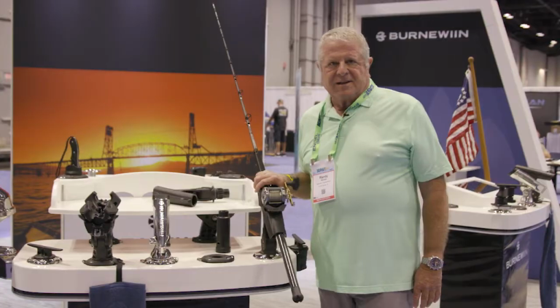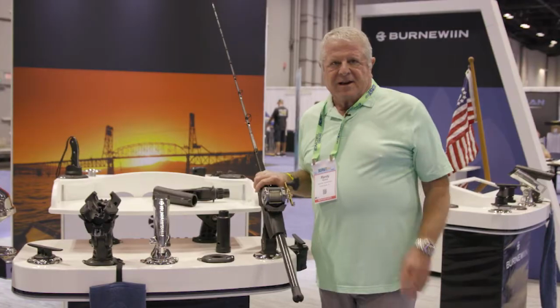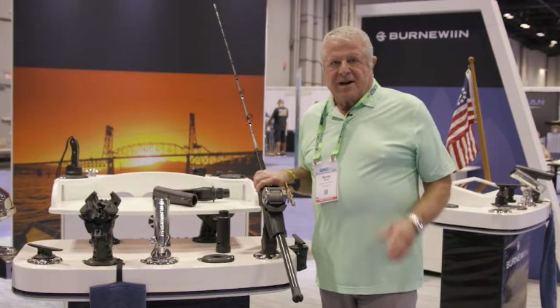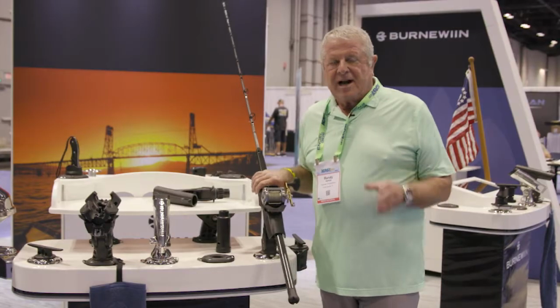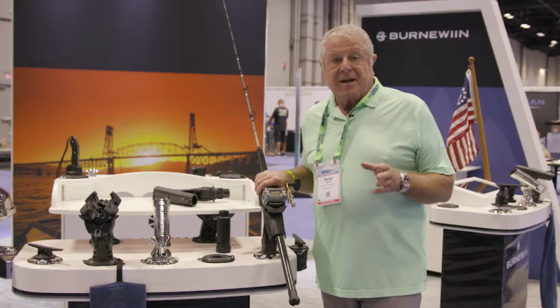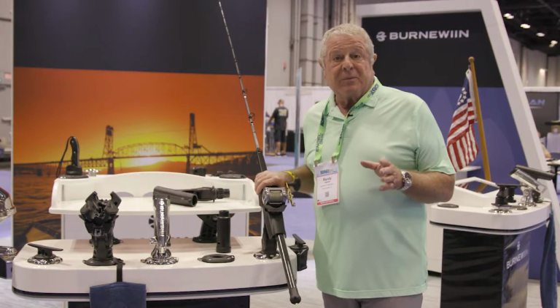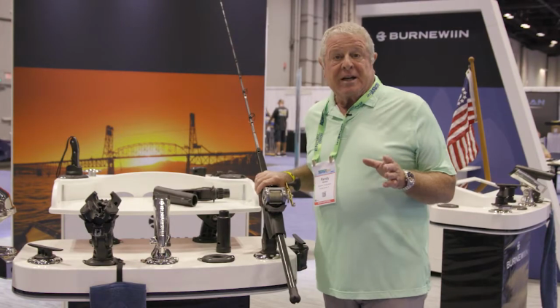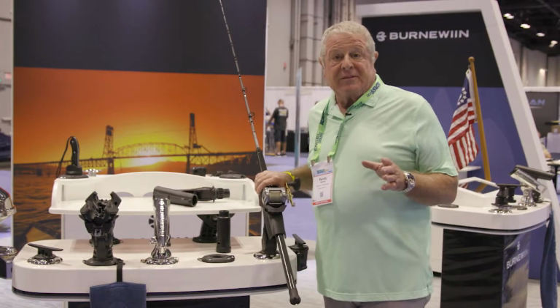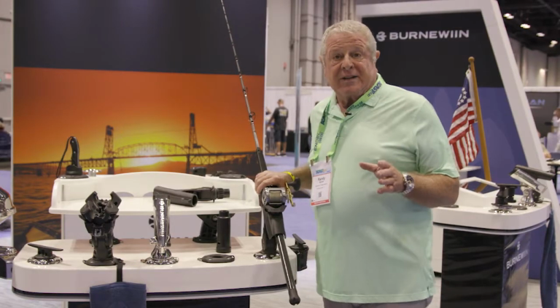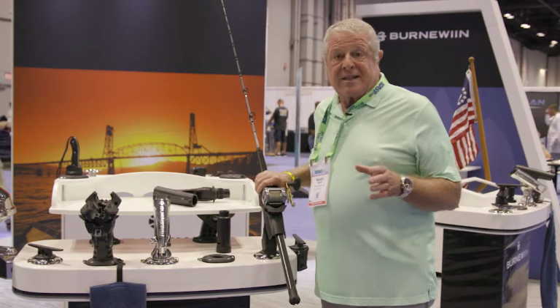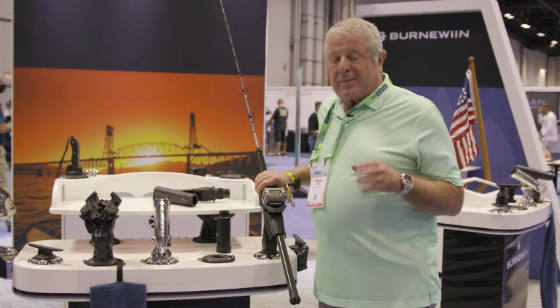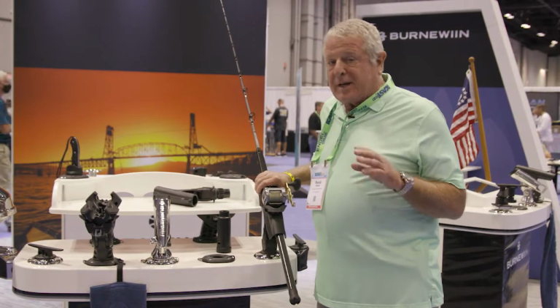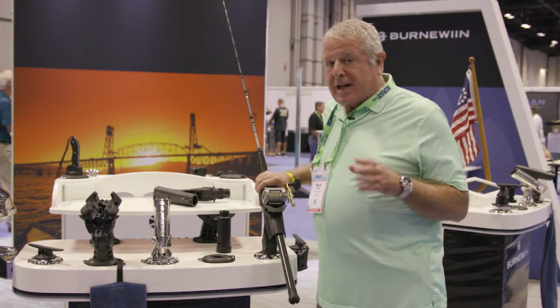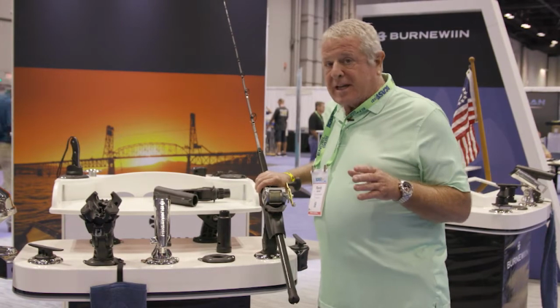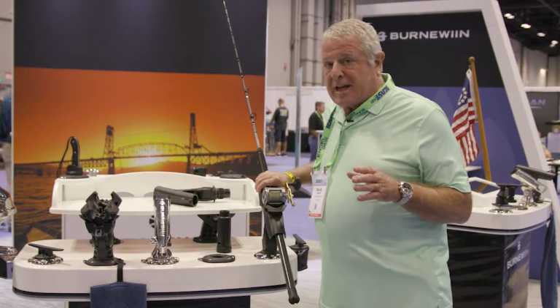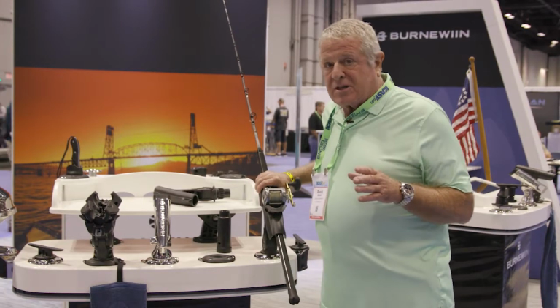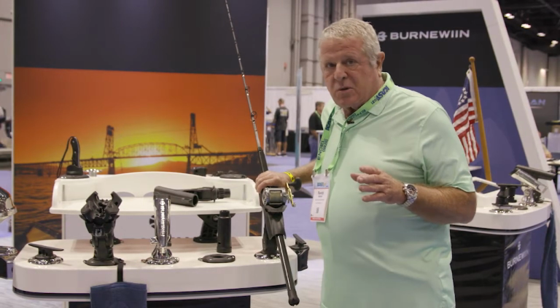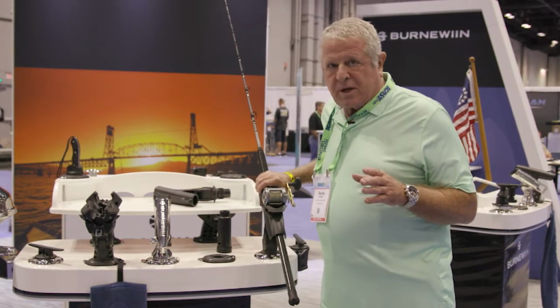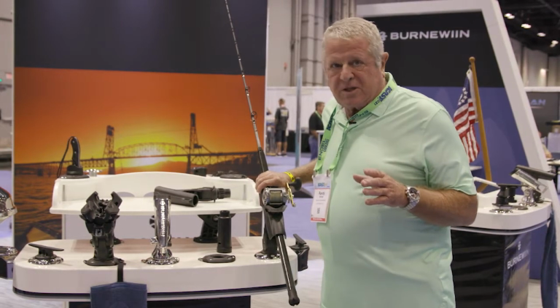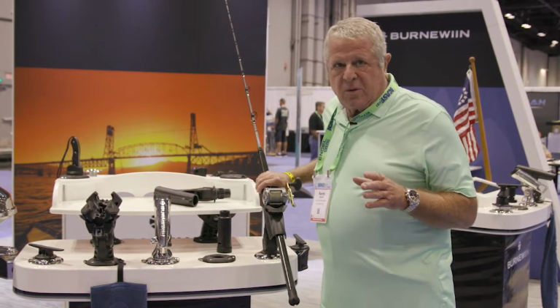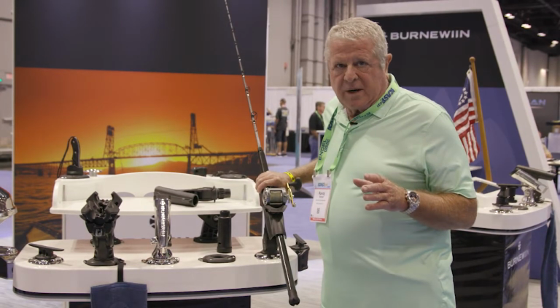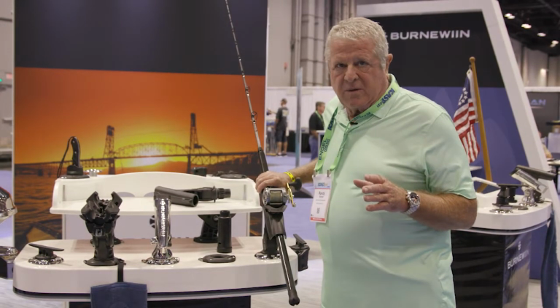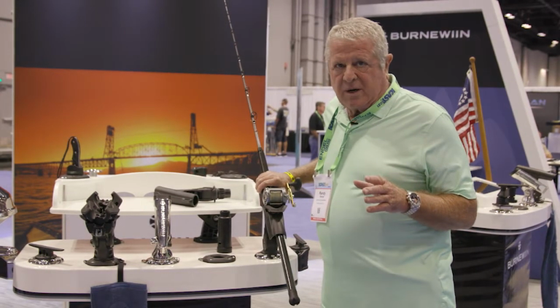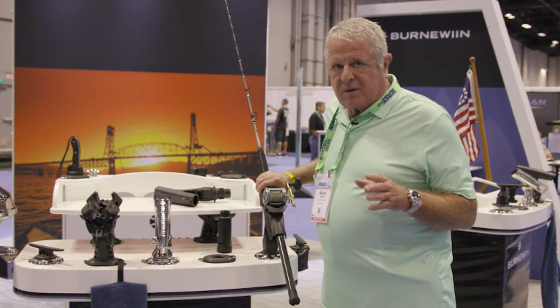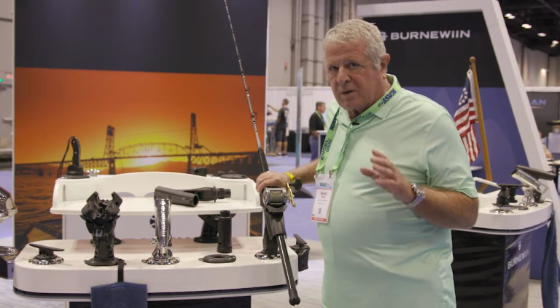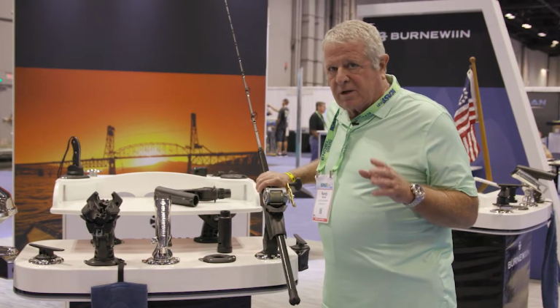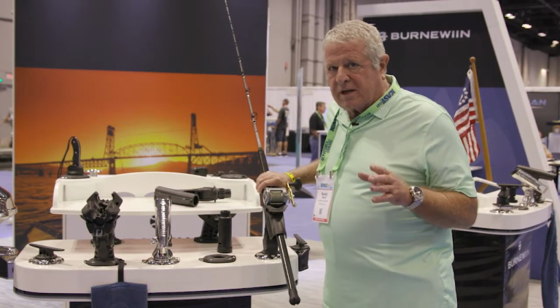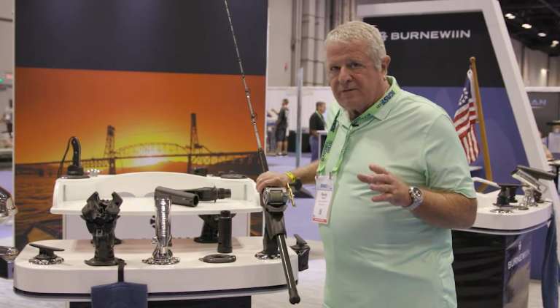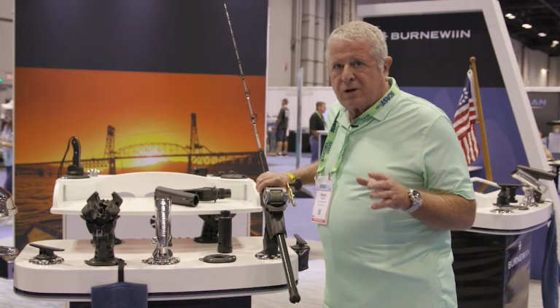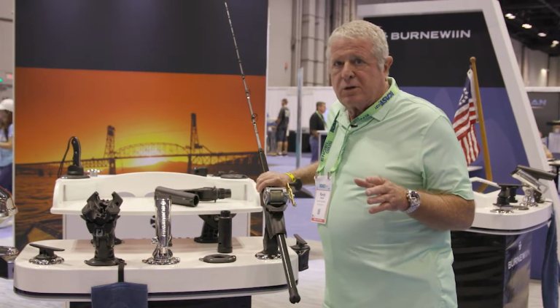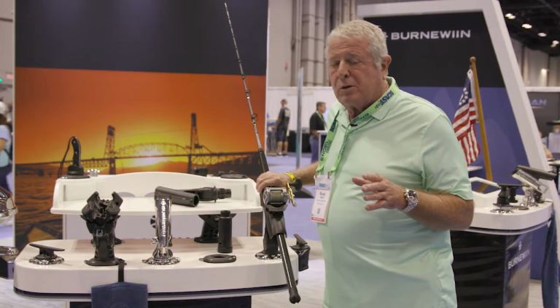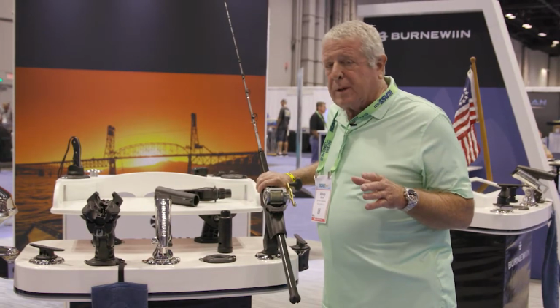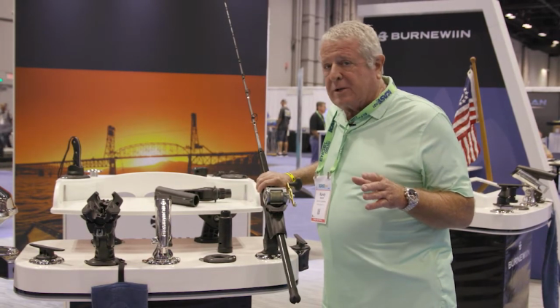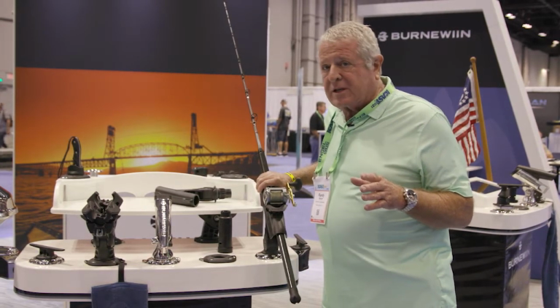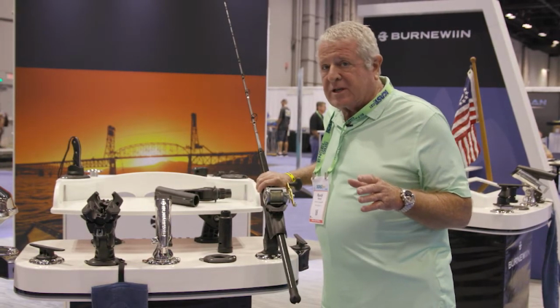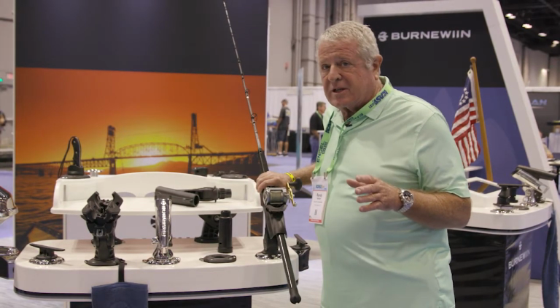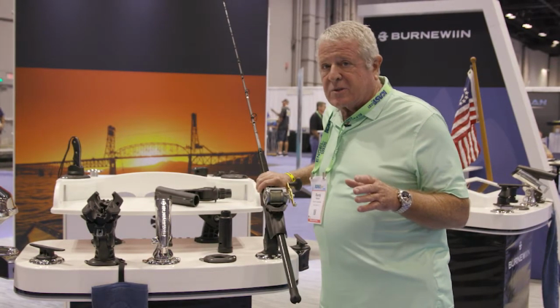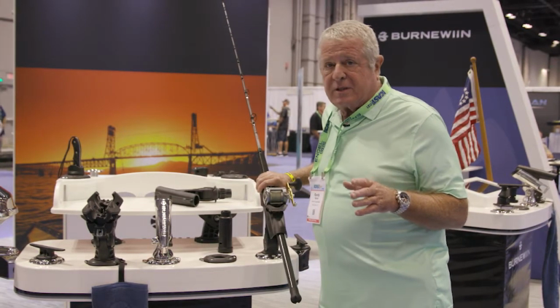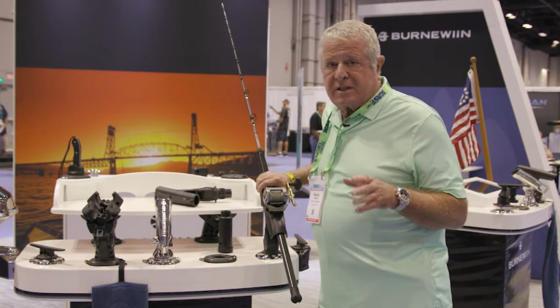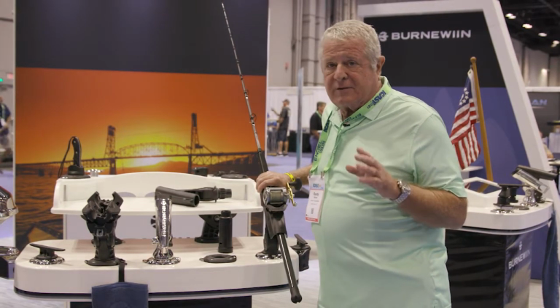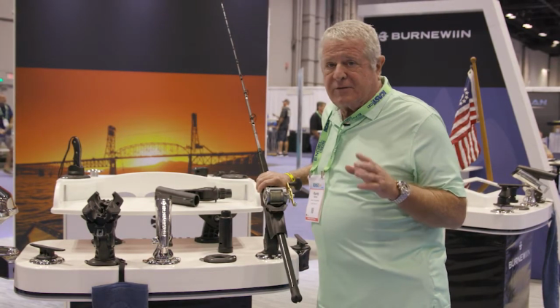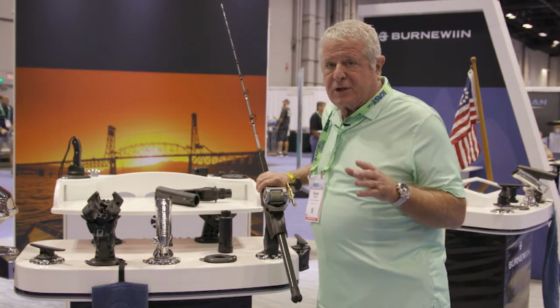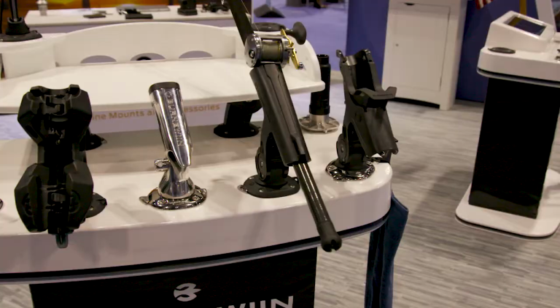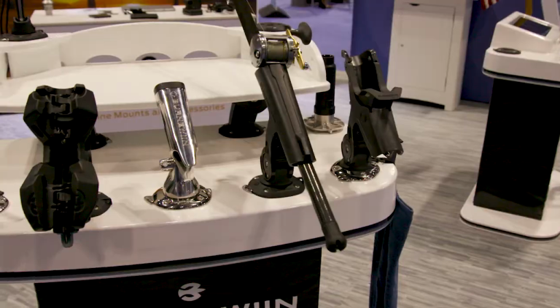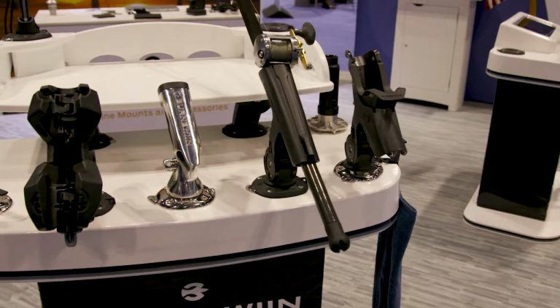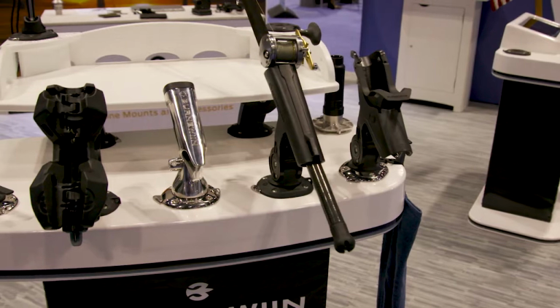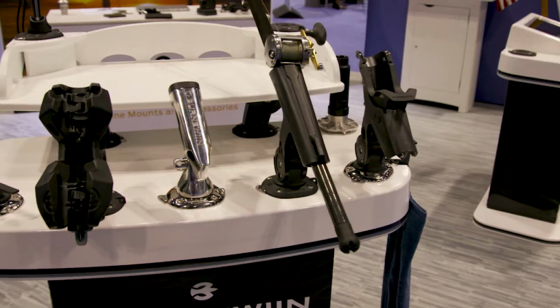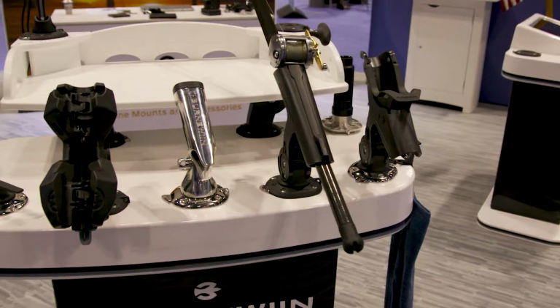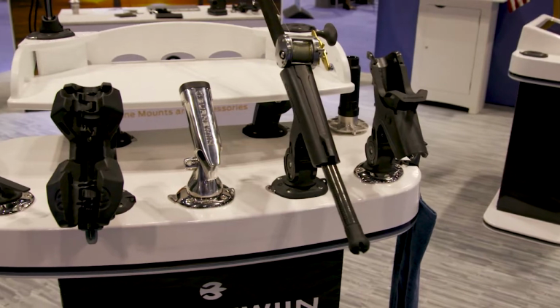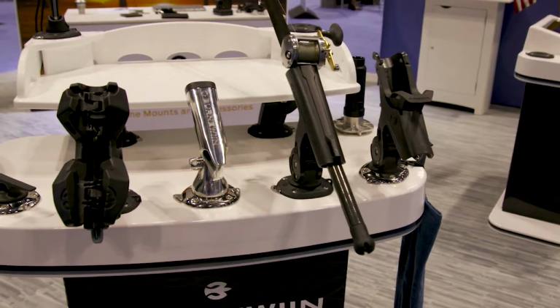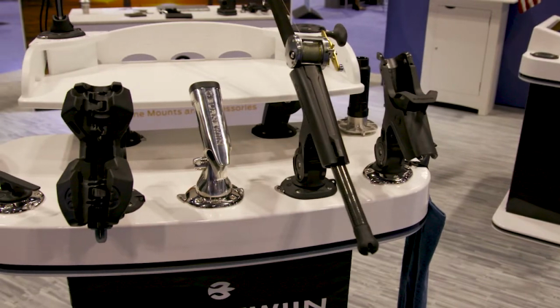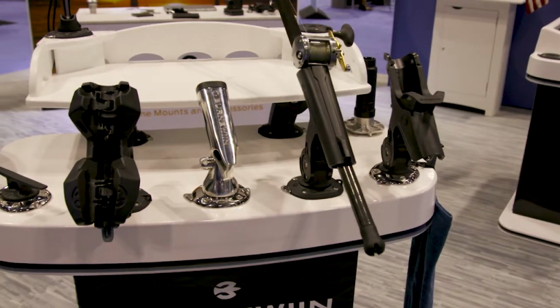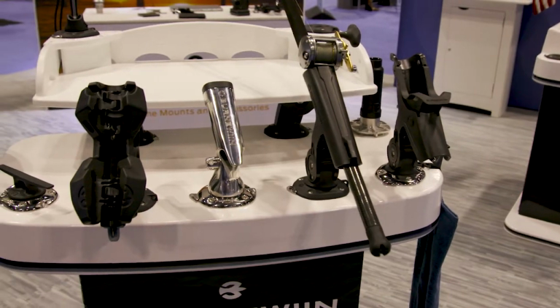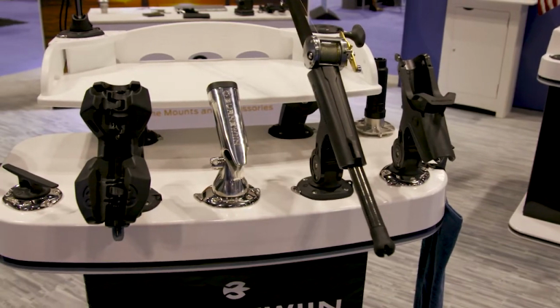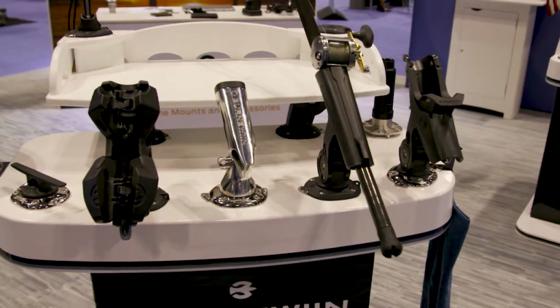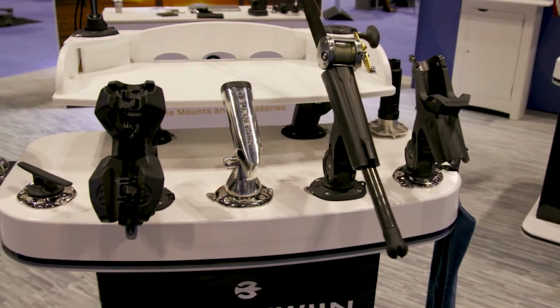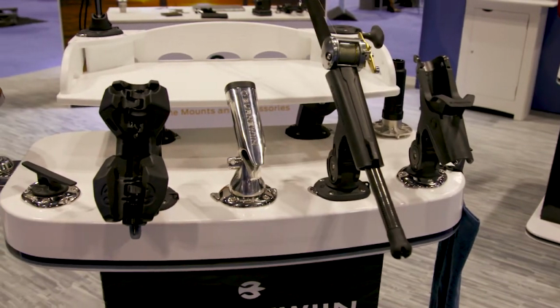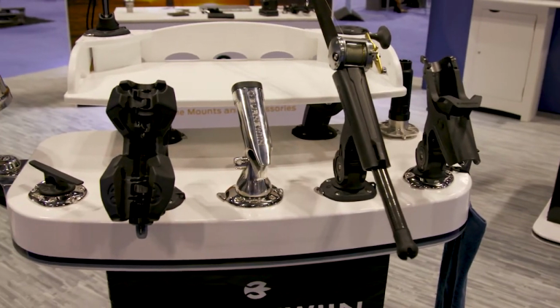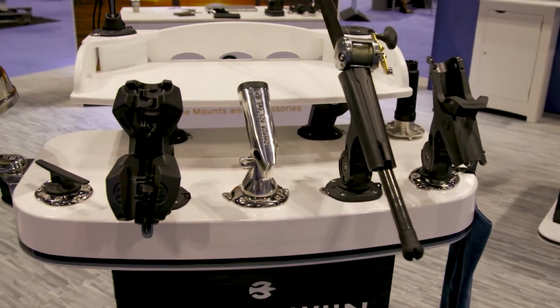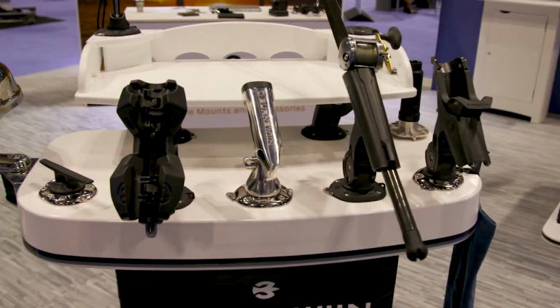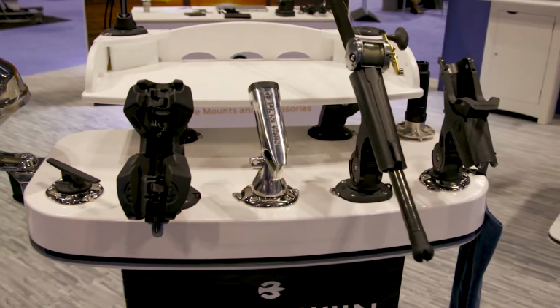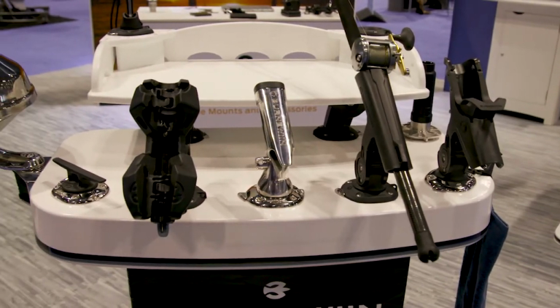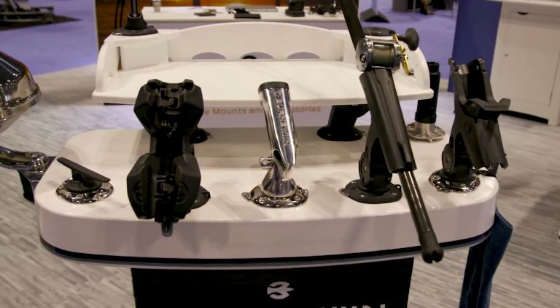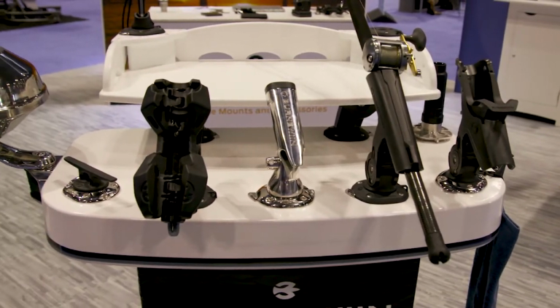Hi, I'm Randy Vance. I'm at ICAST 2021, where we're looking for cool boat accessories, fishing tackle, and fishing accessories.